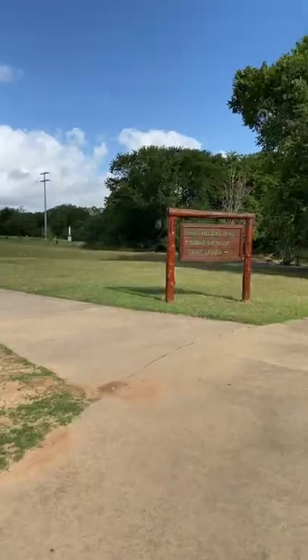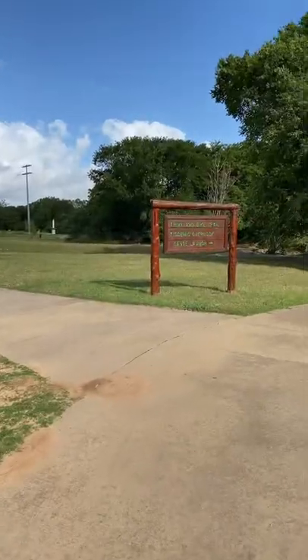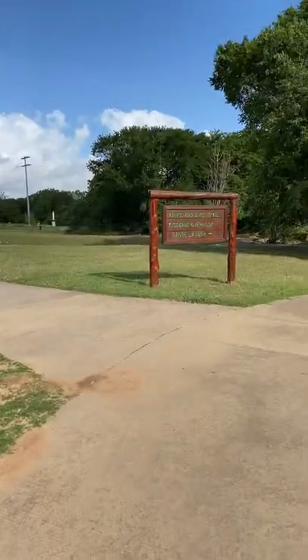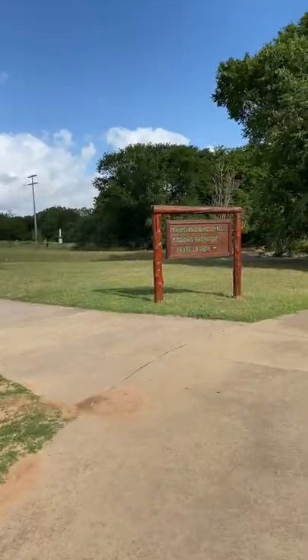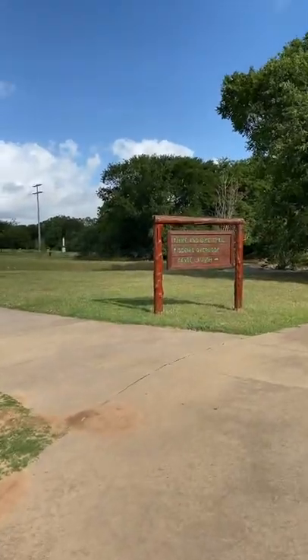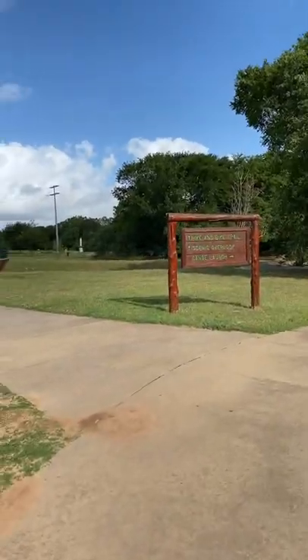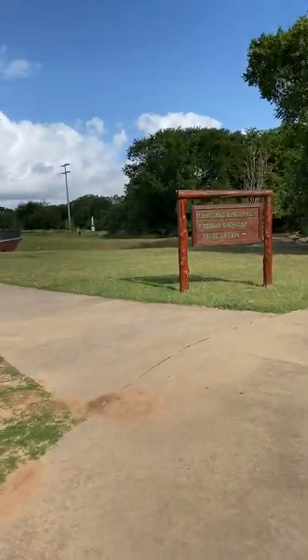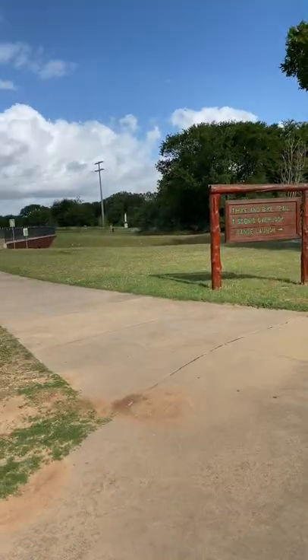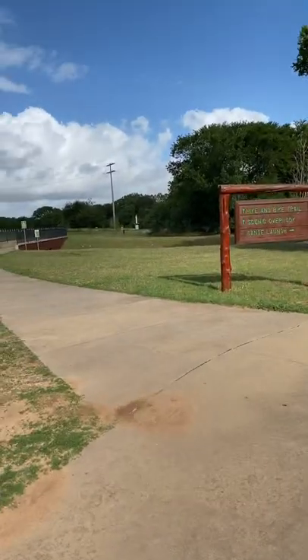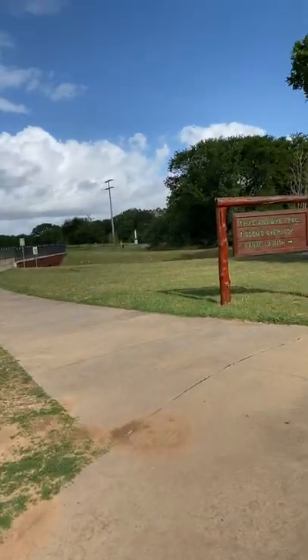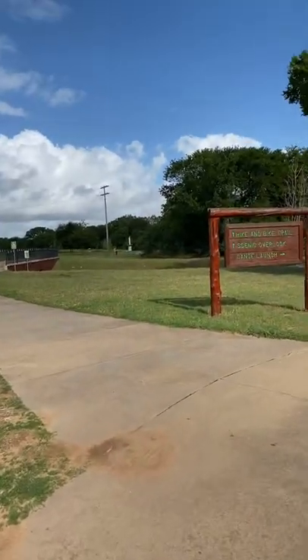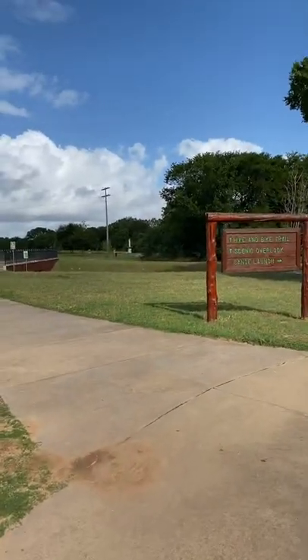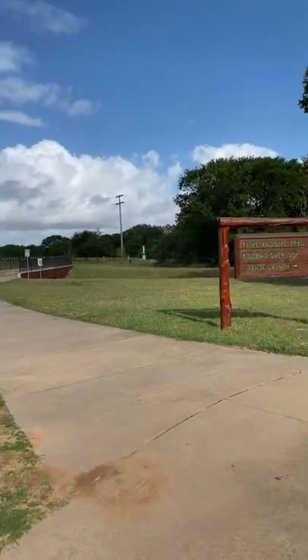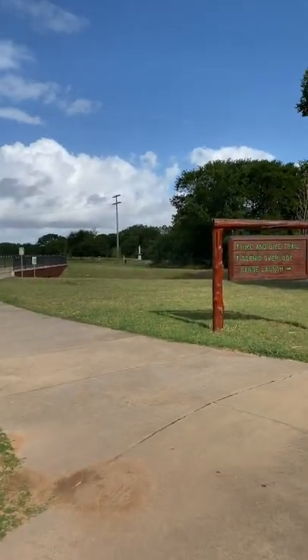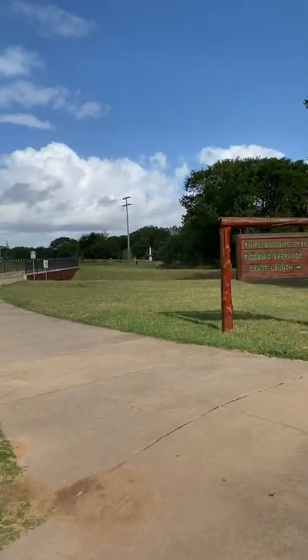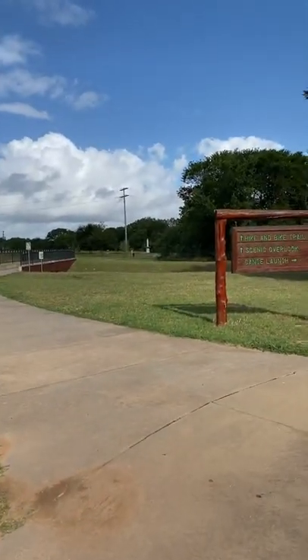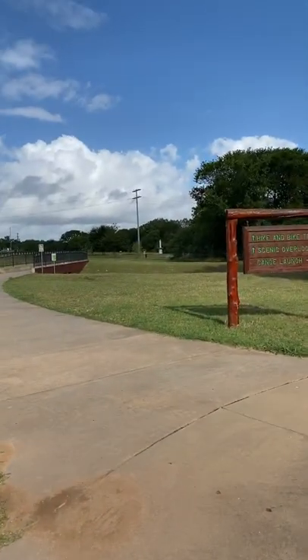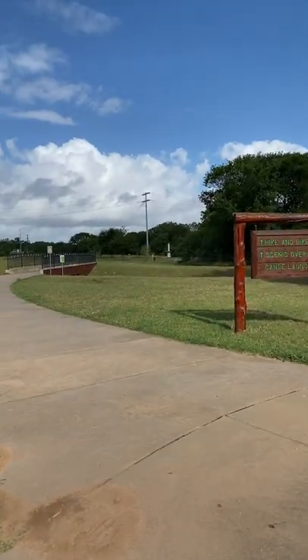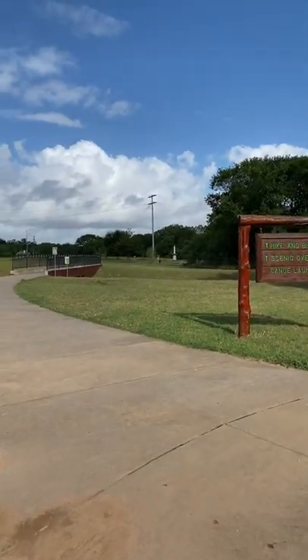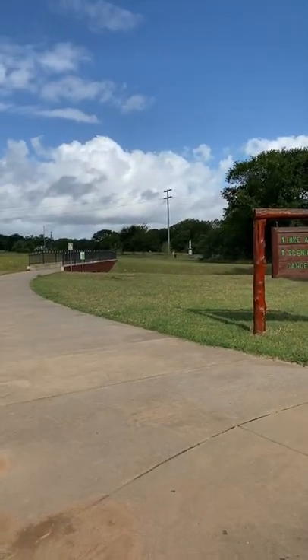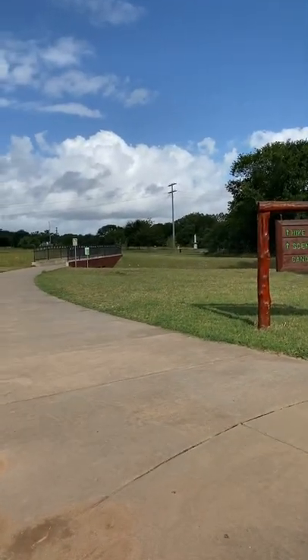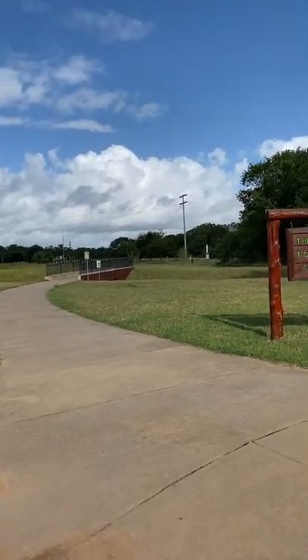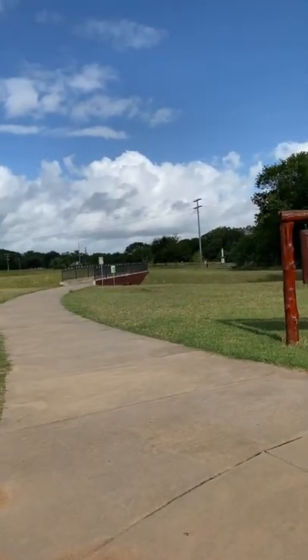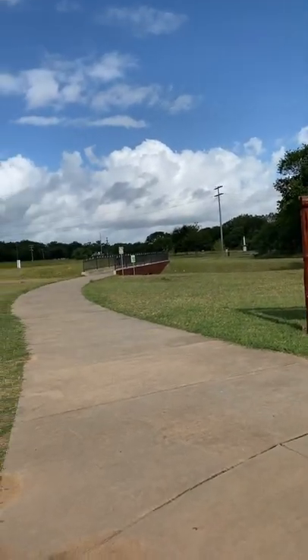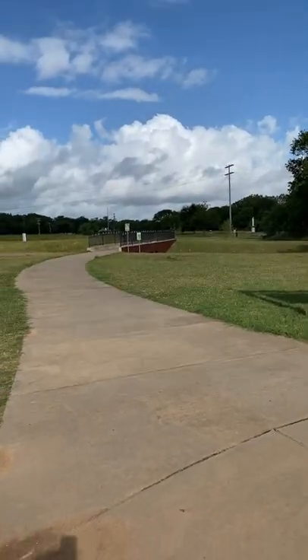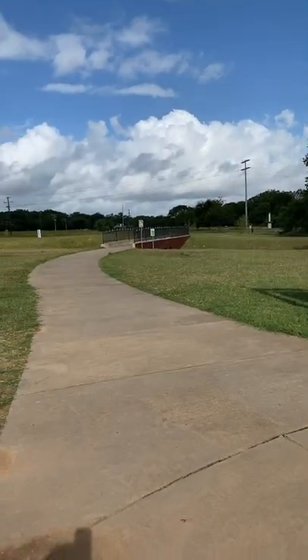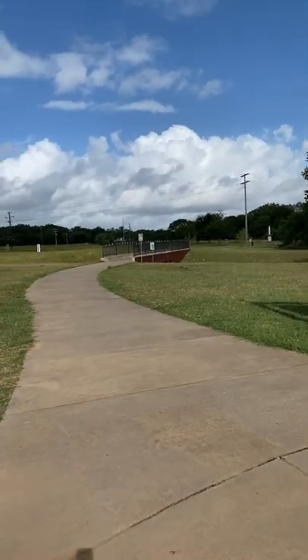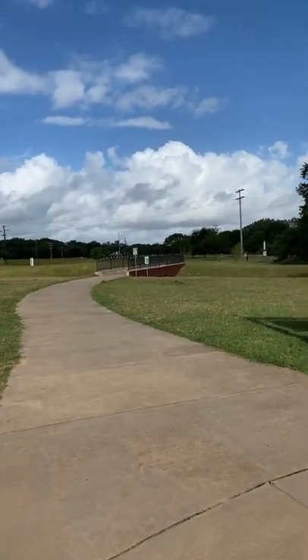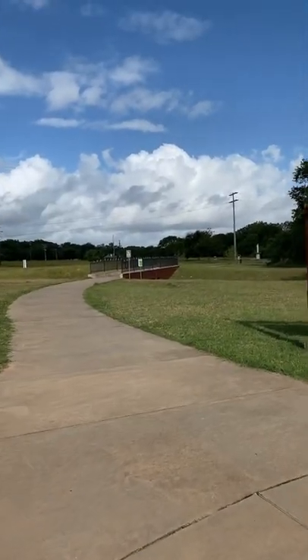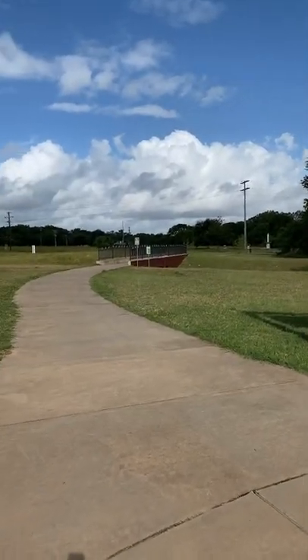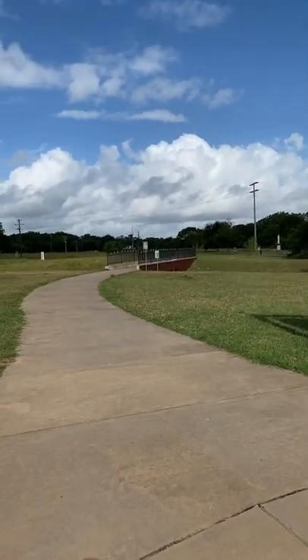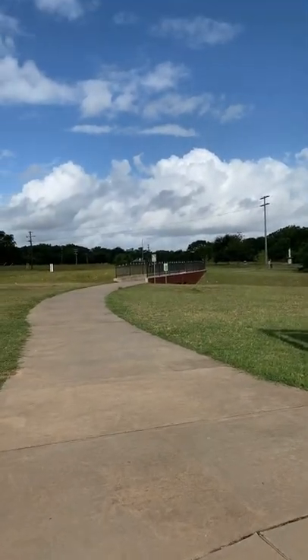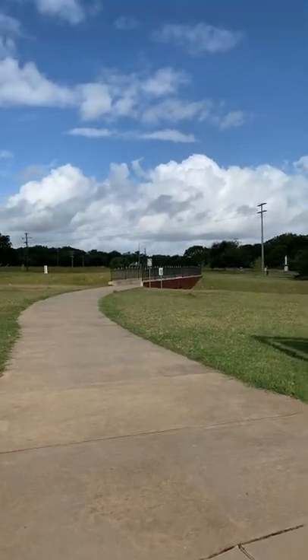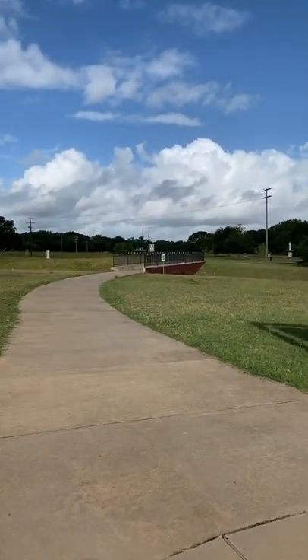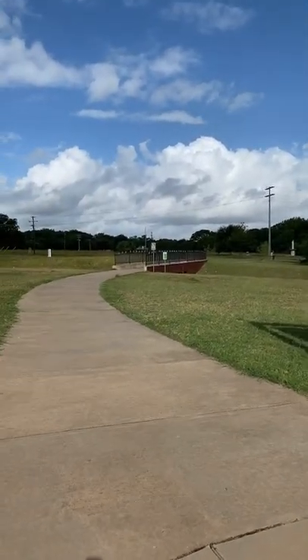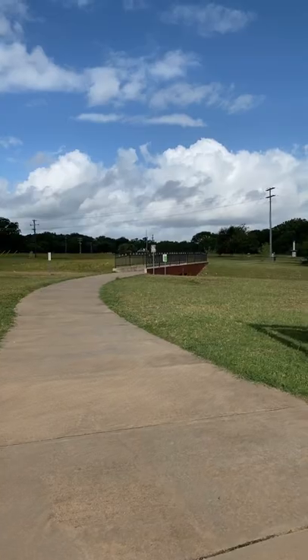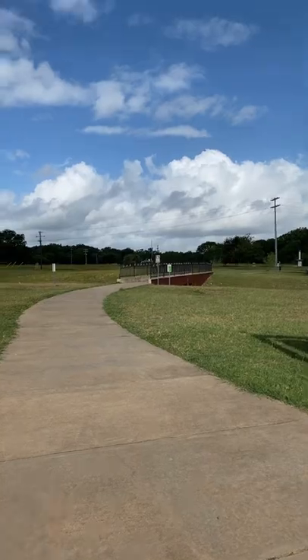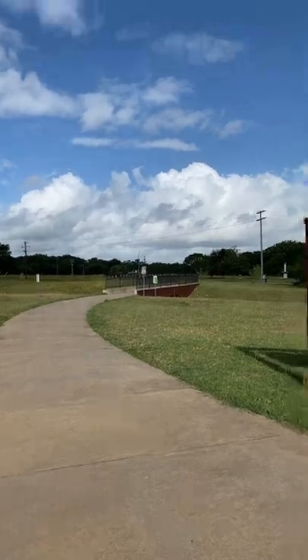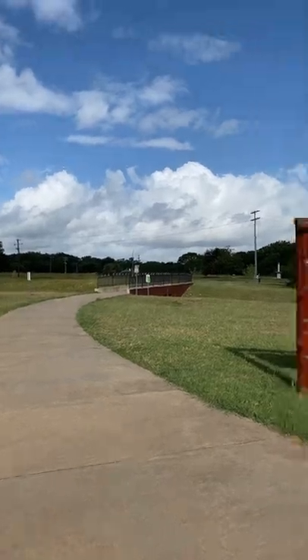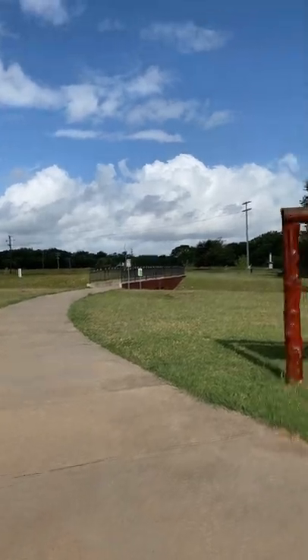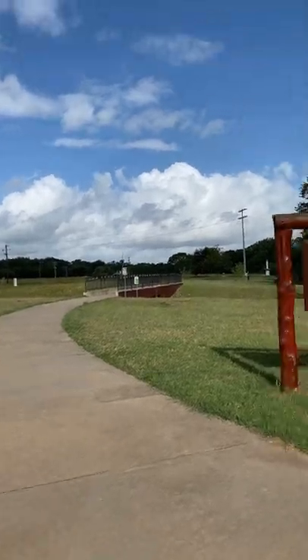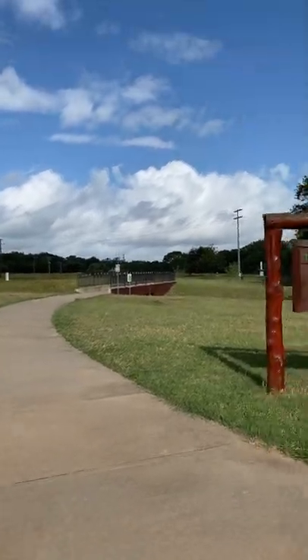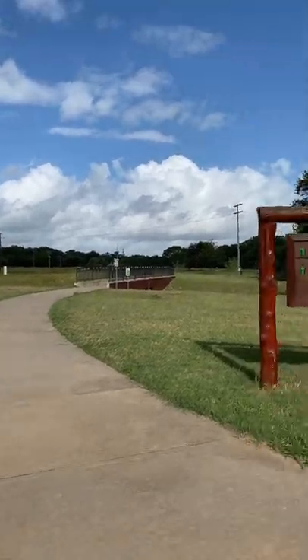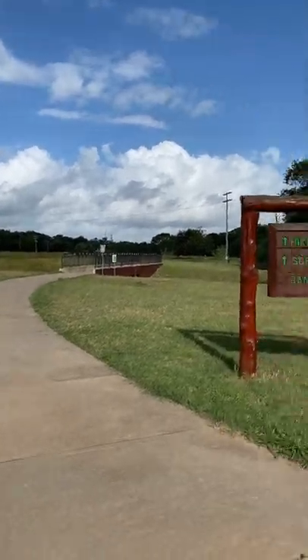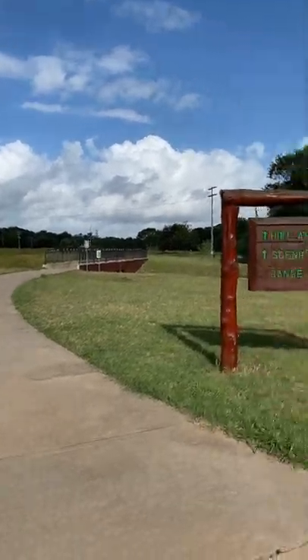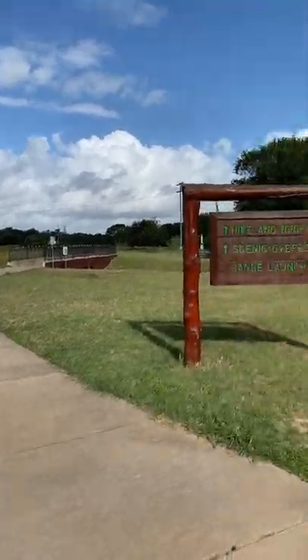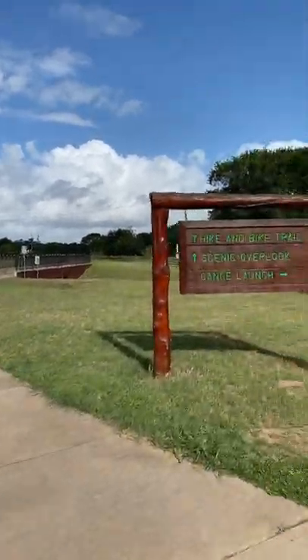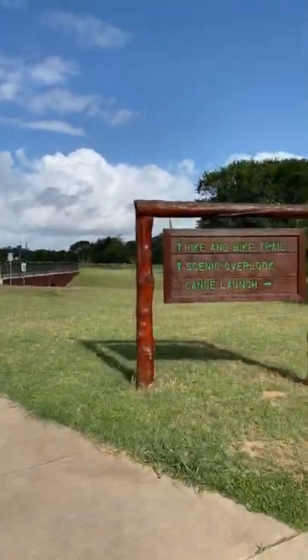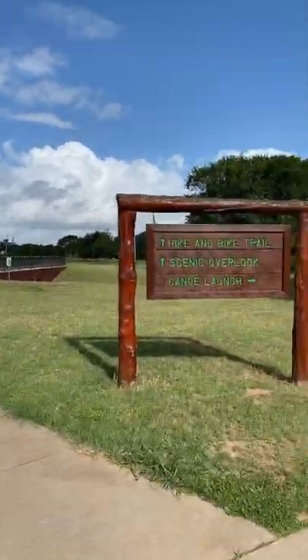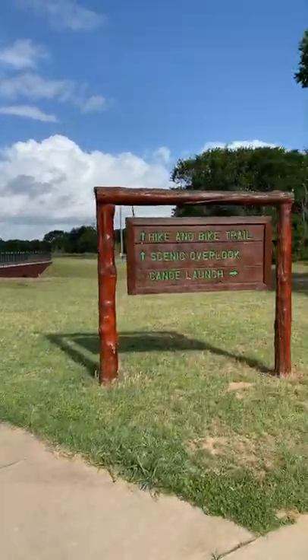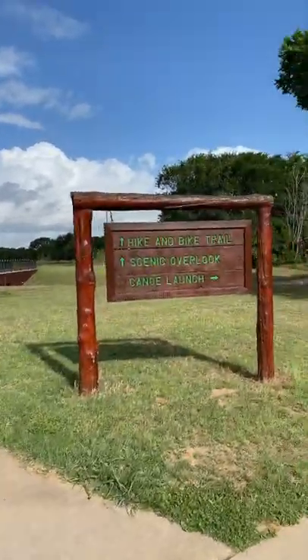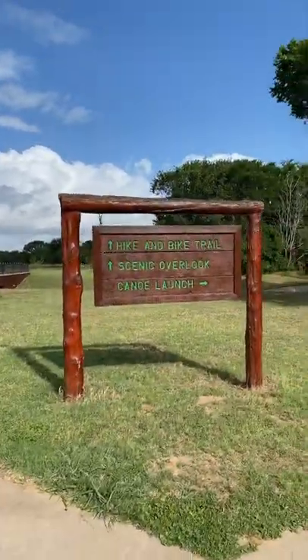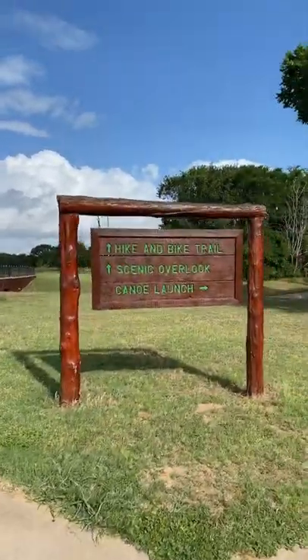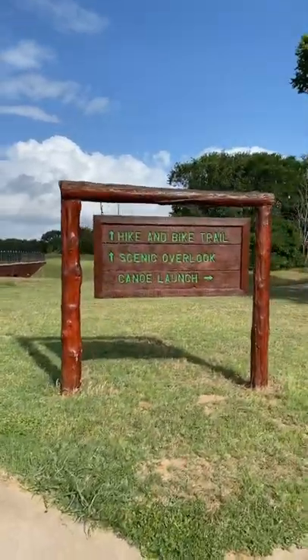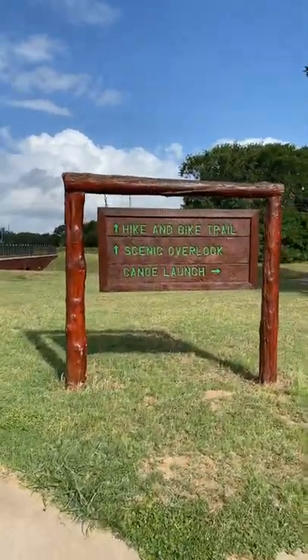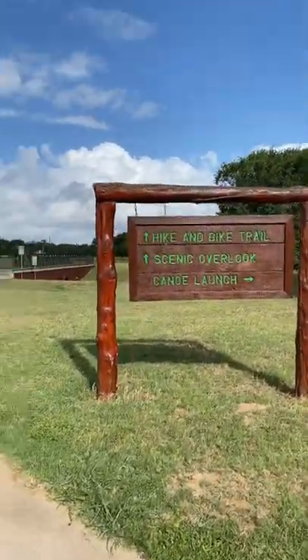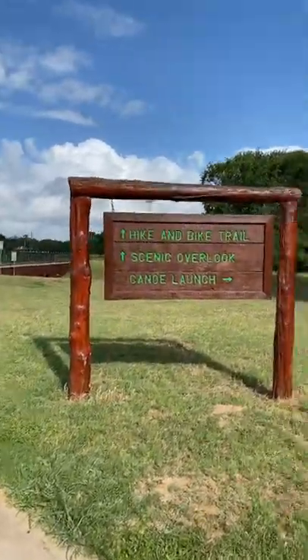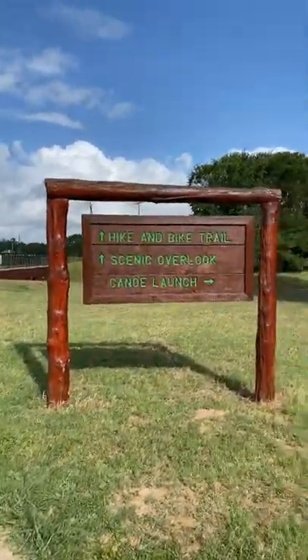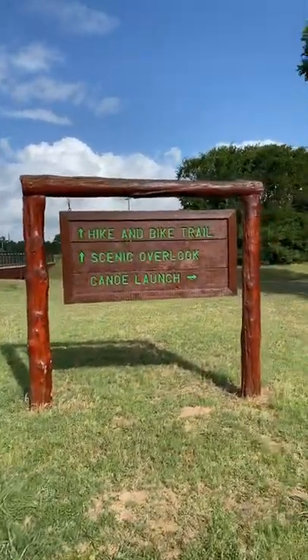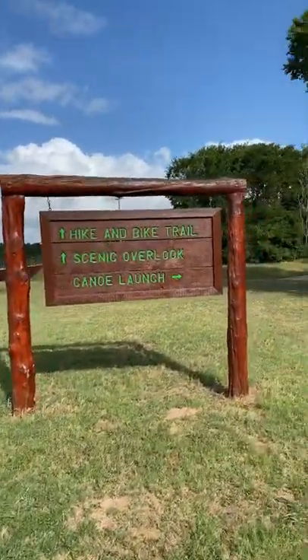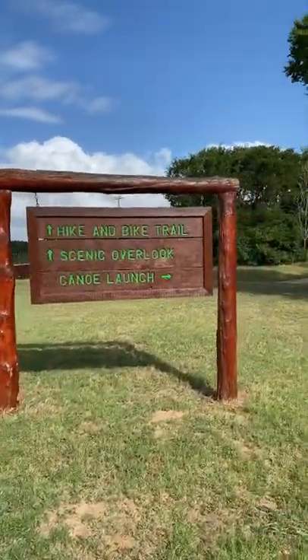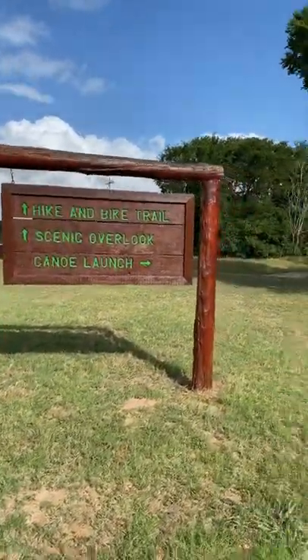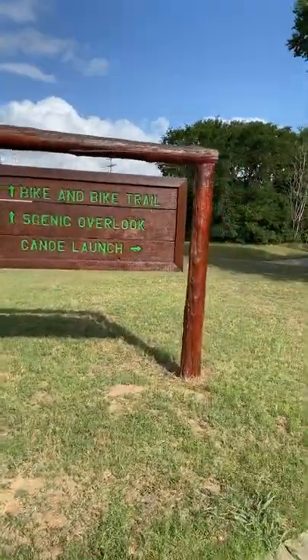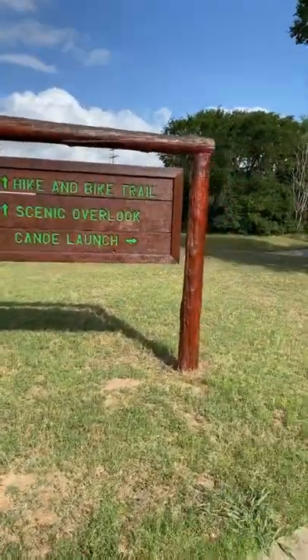There's a great little hike and bike trail — it's about a half mile — and it's one of the hidden gems here.